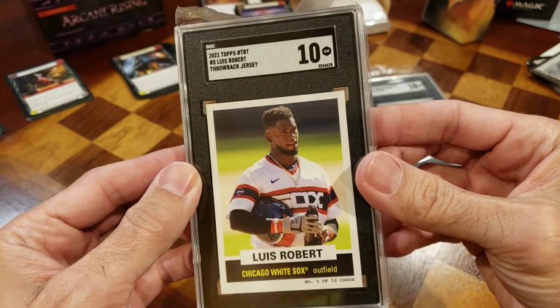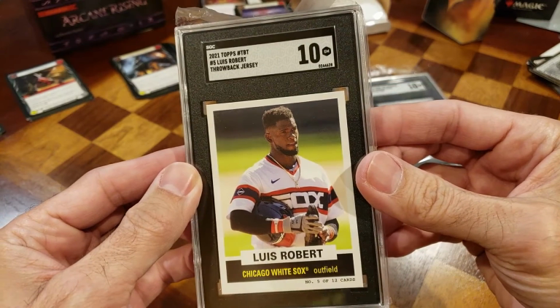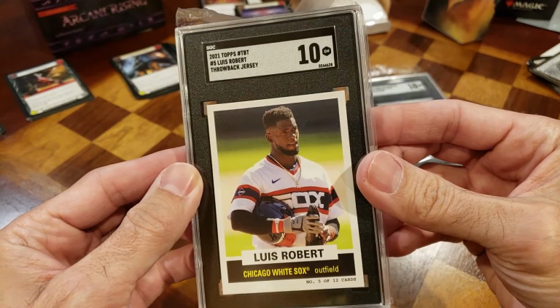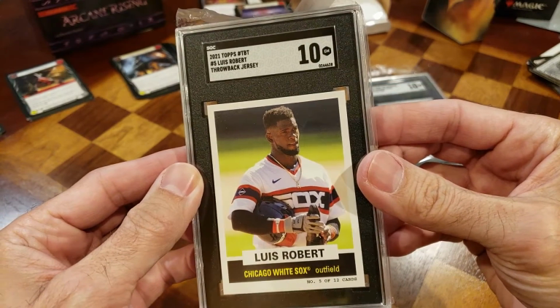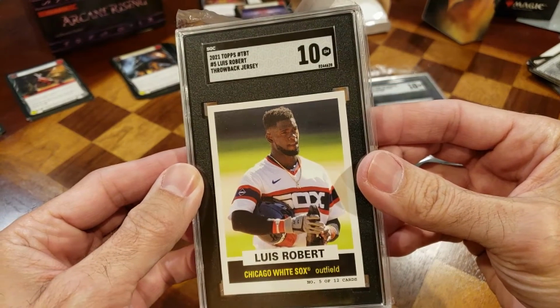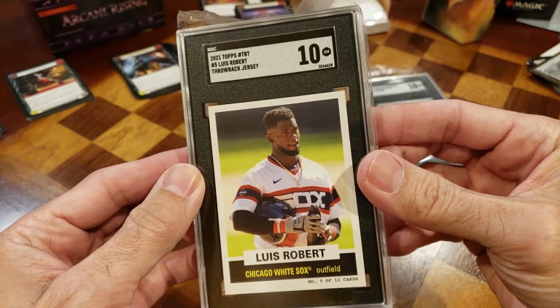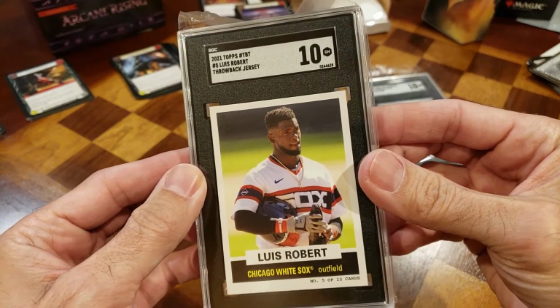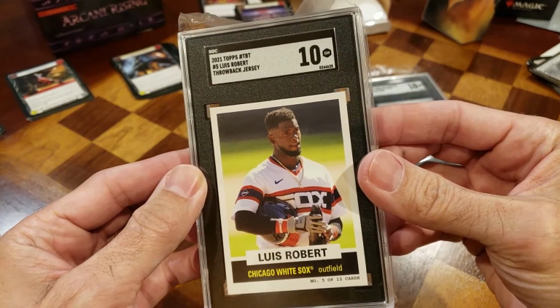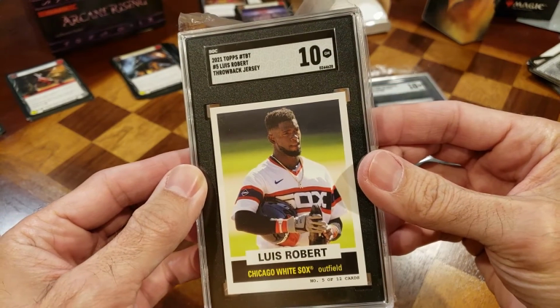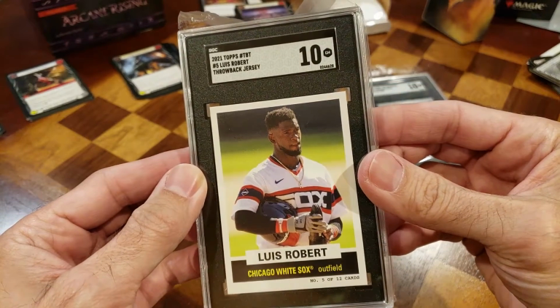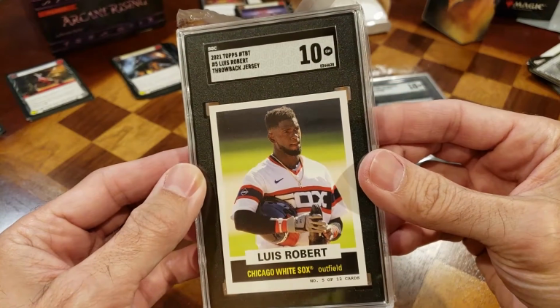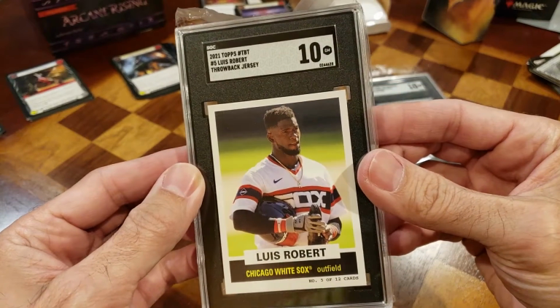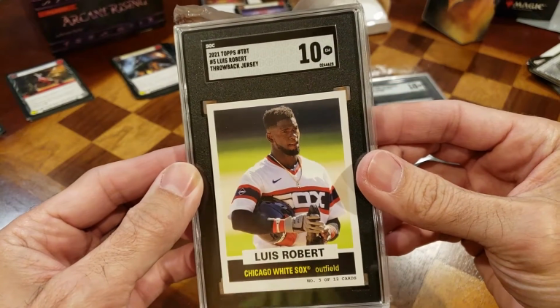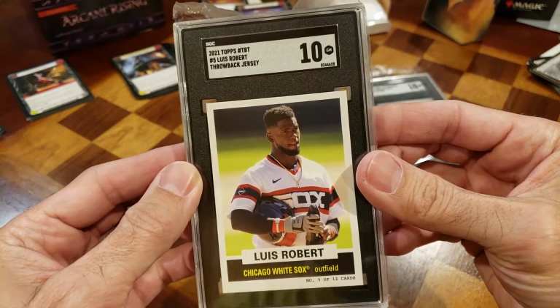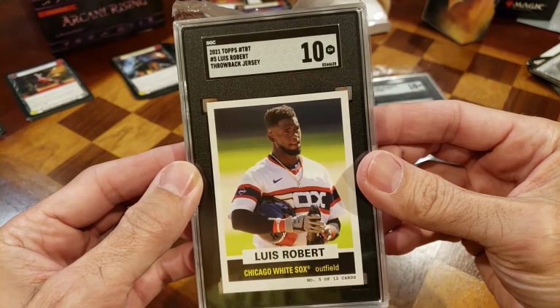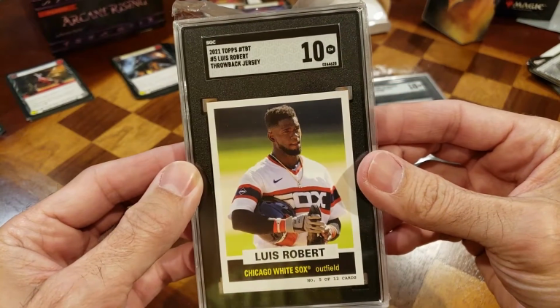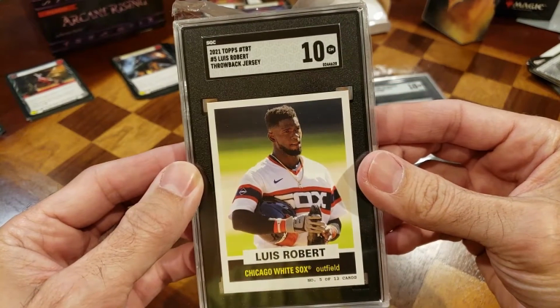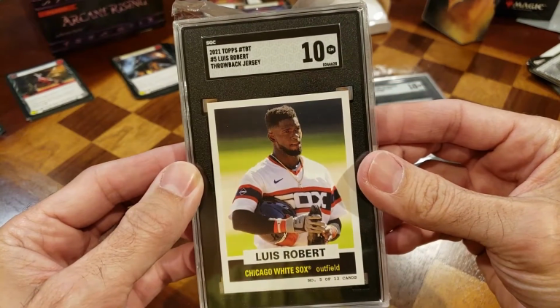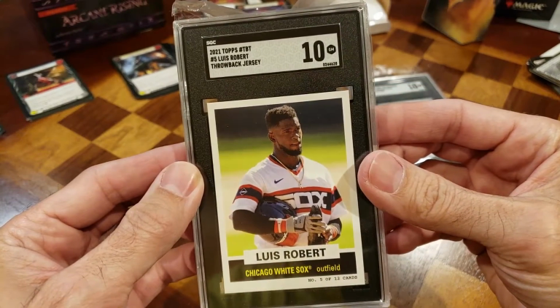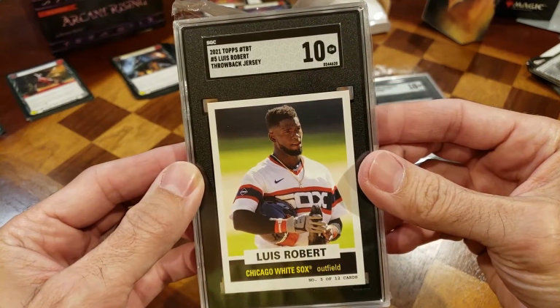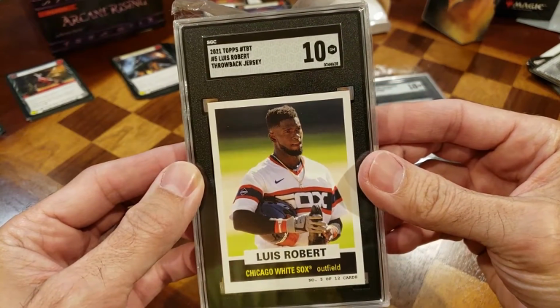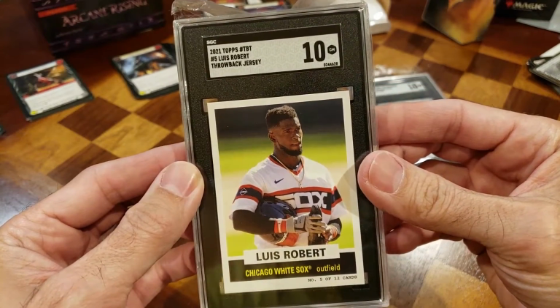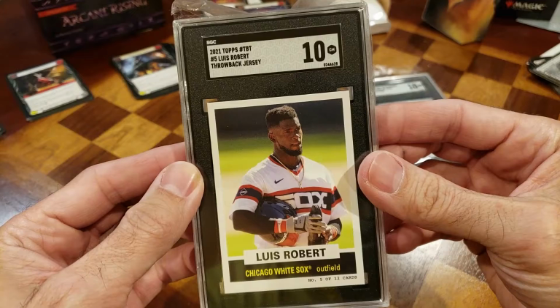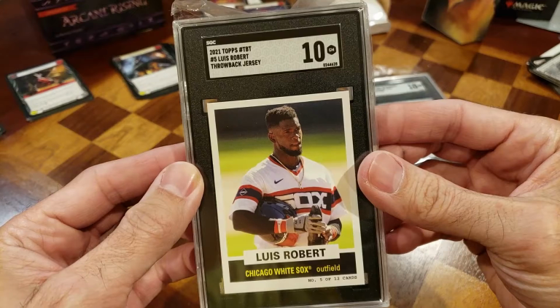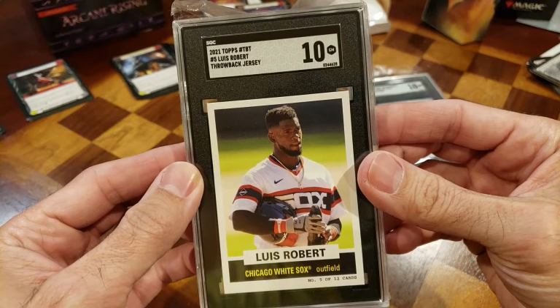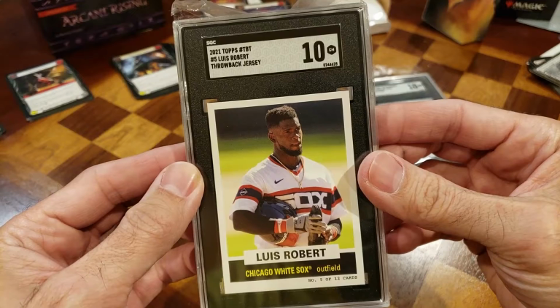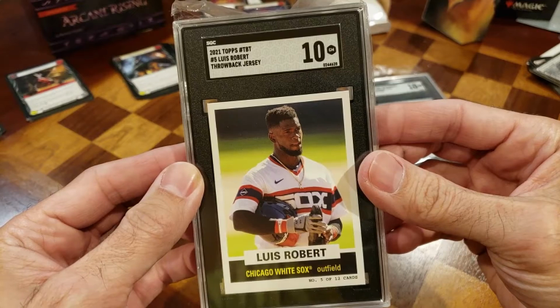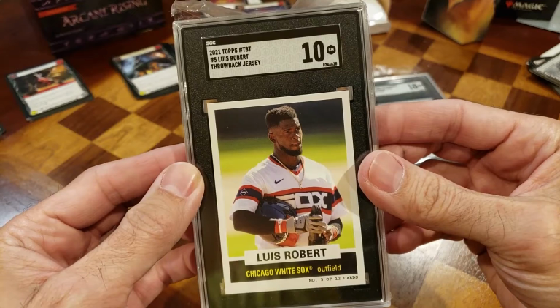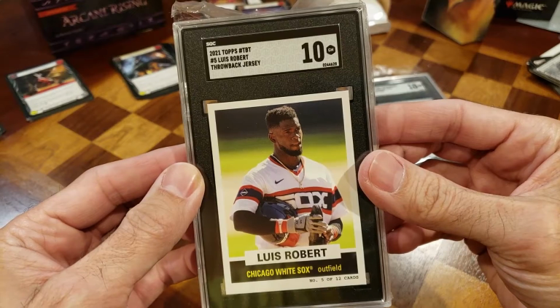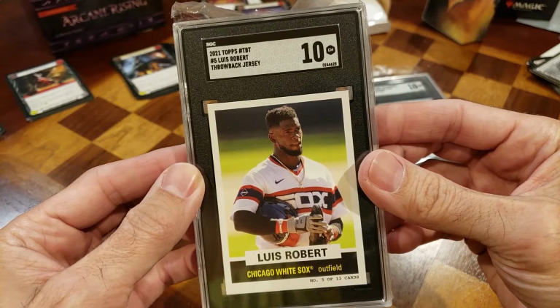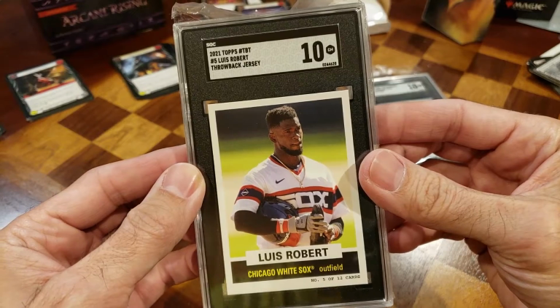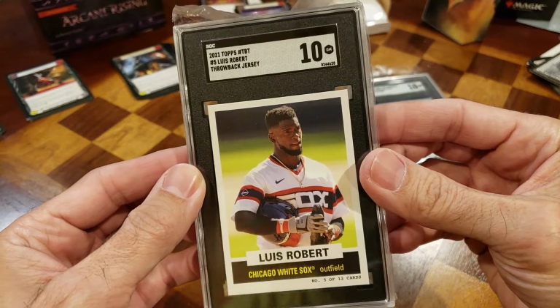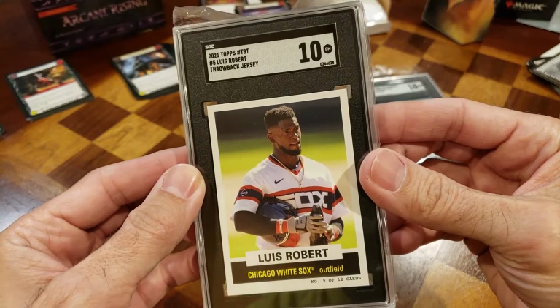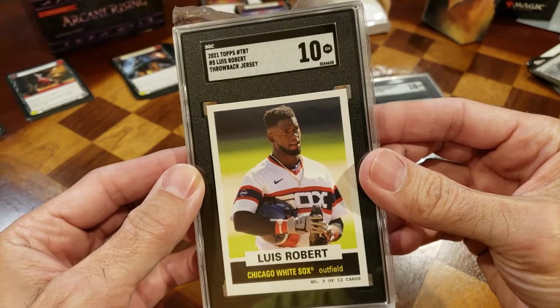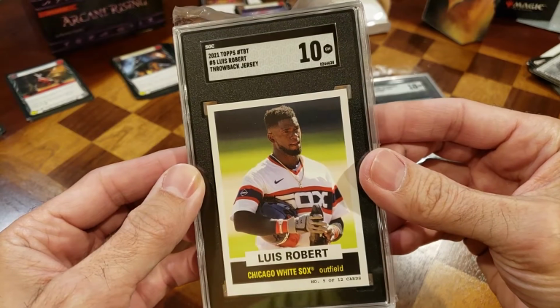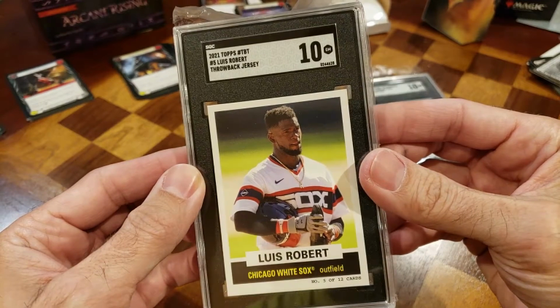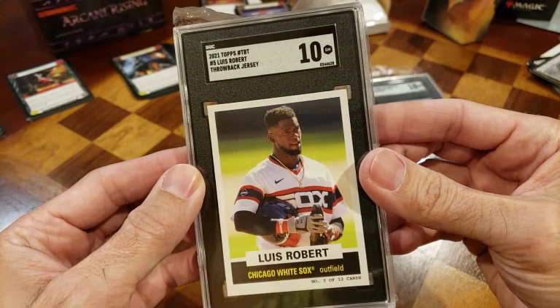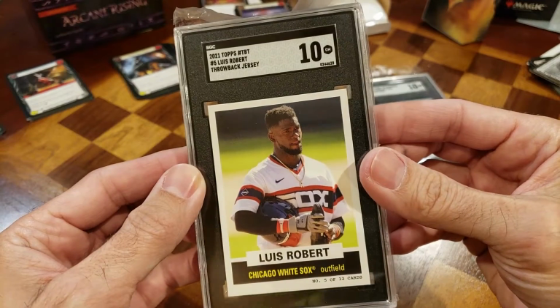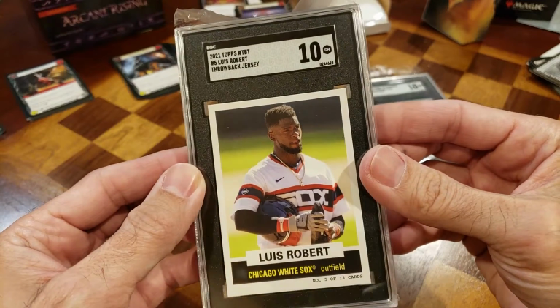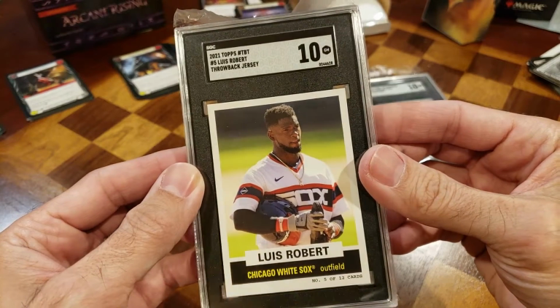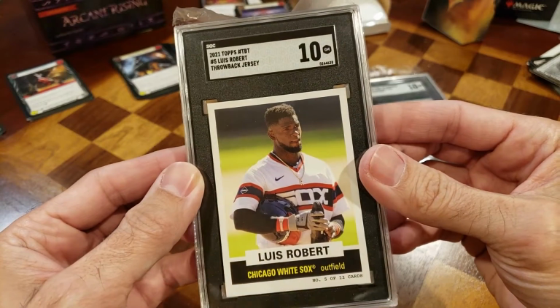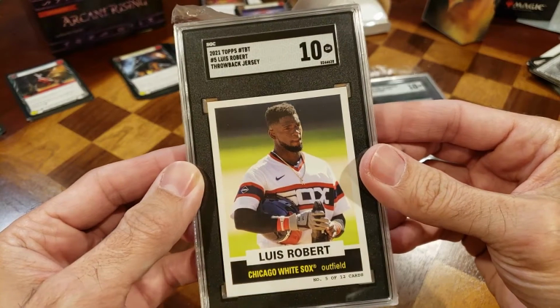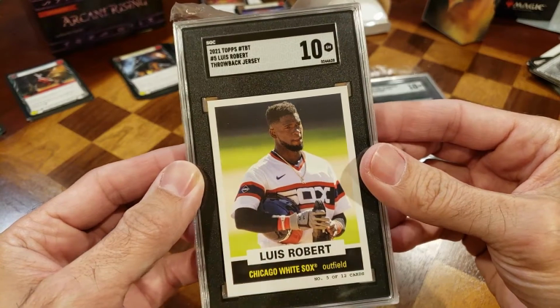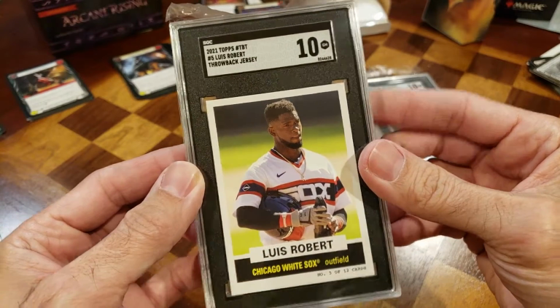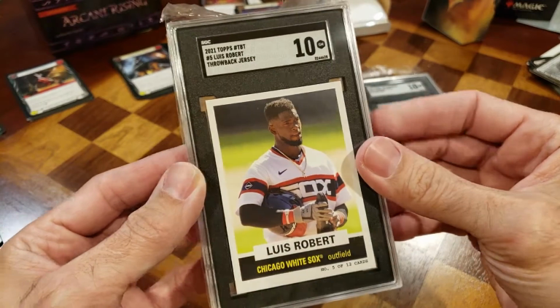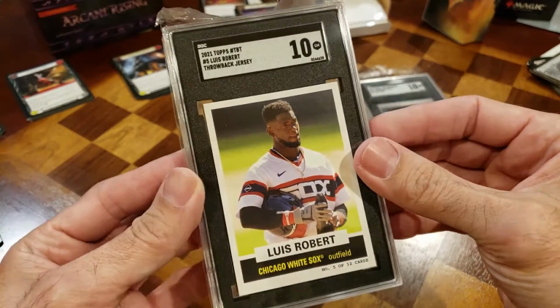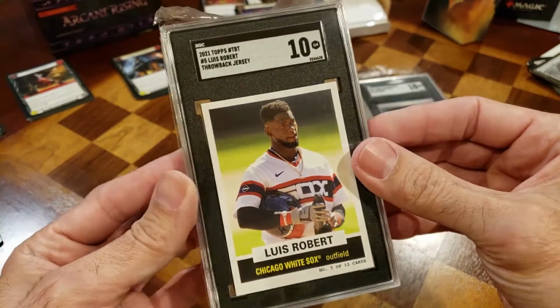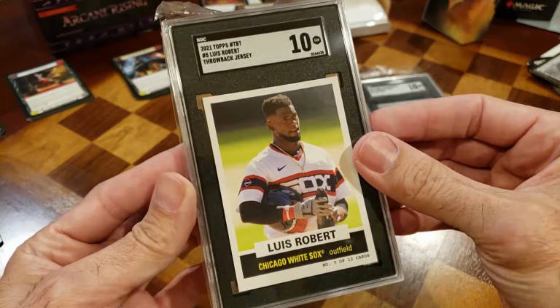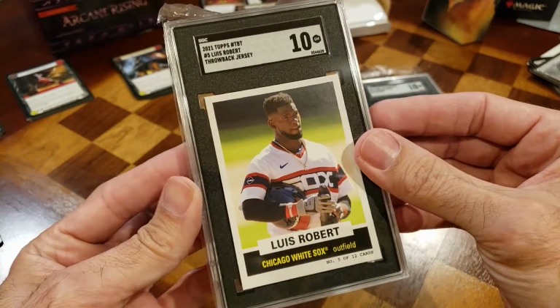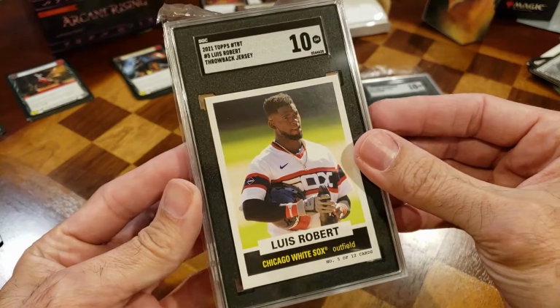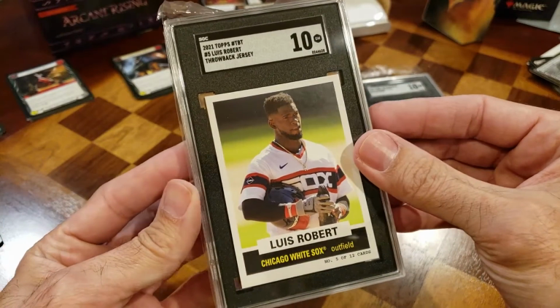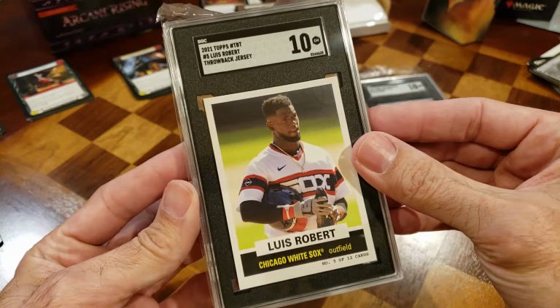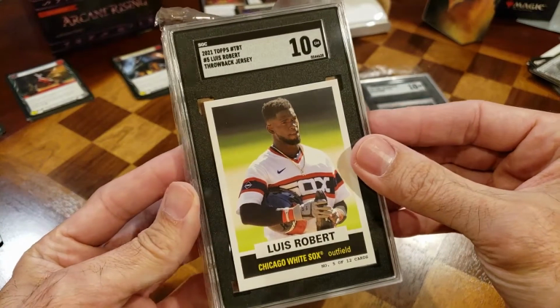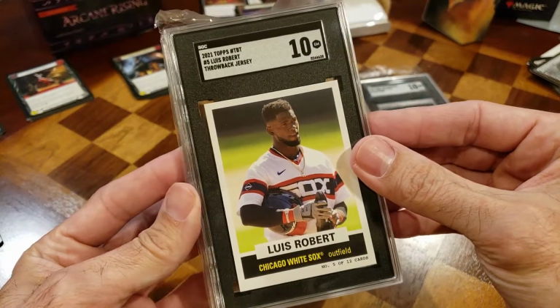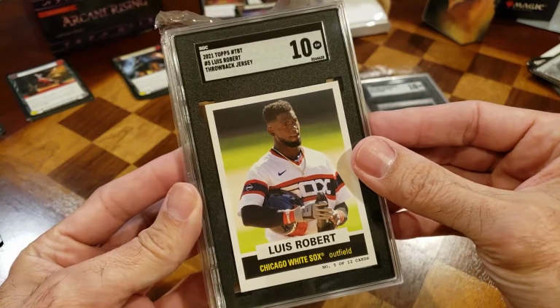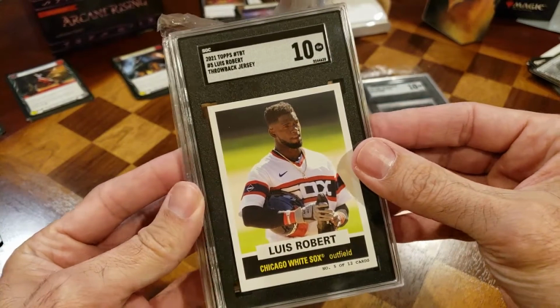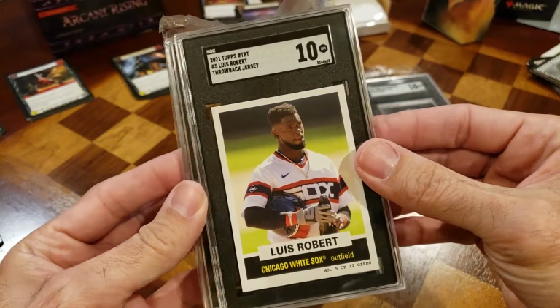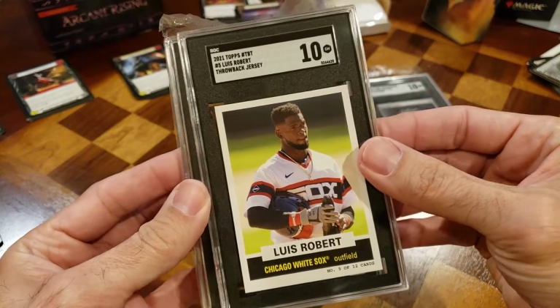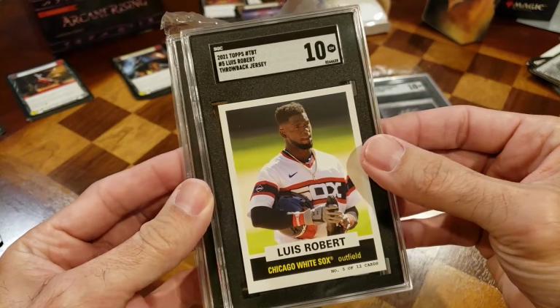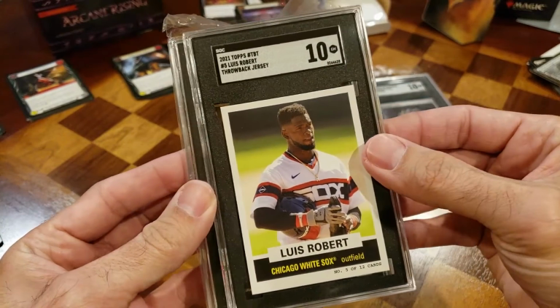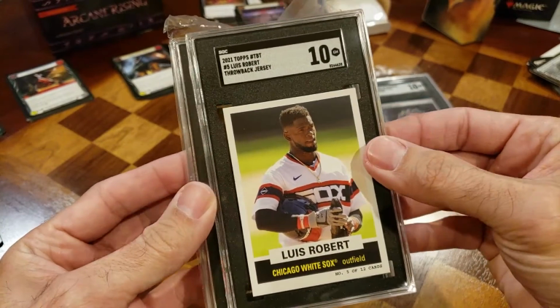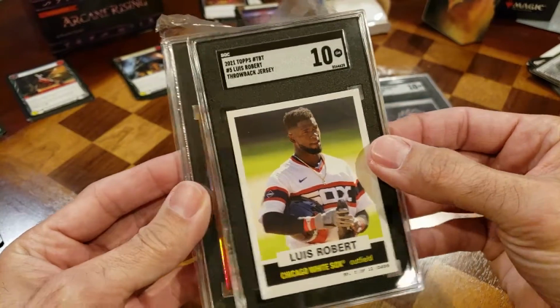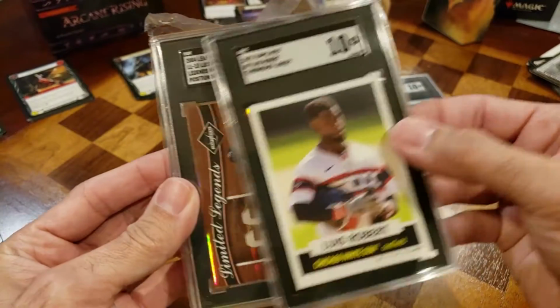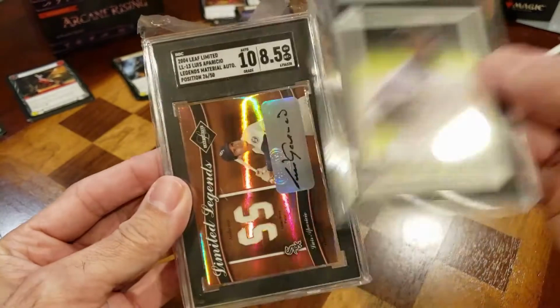We got this beautiful one-of-174 in the world Louis Robert throwback jersey card. Very, very nice — I definitely dig that.